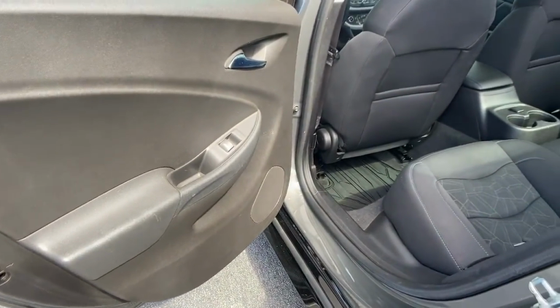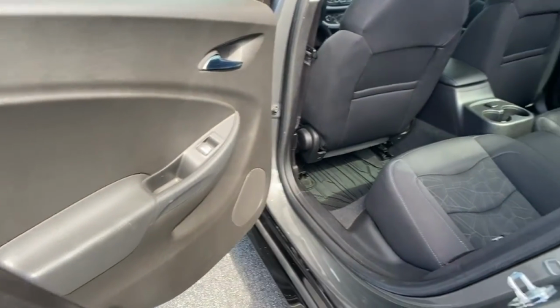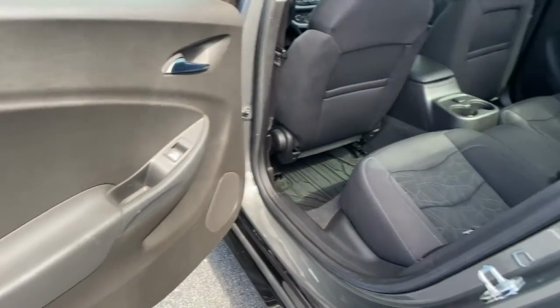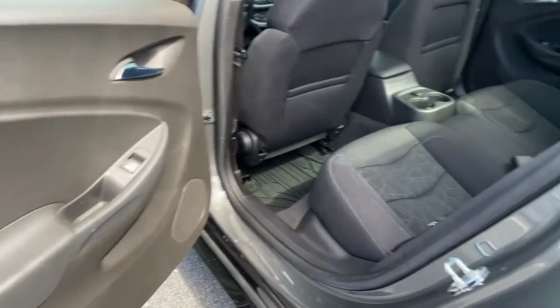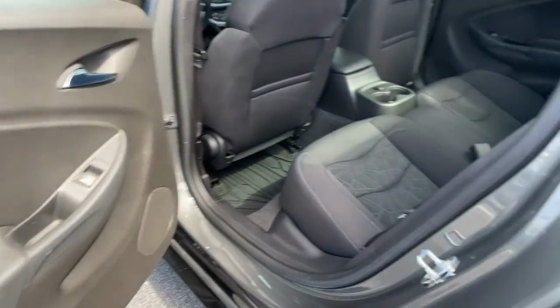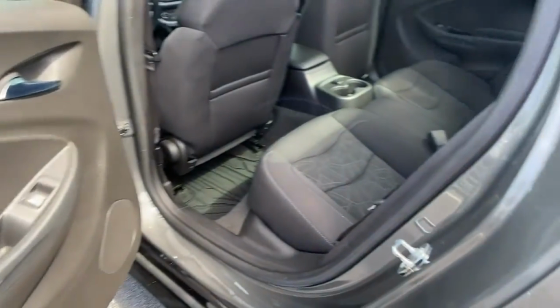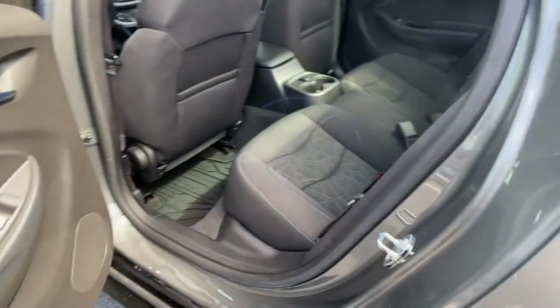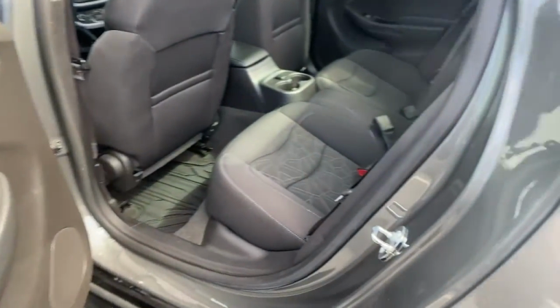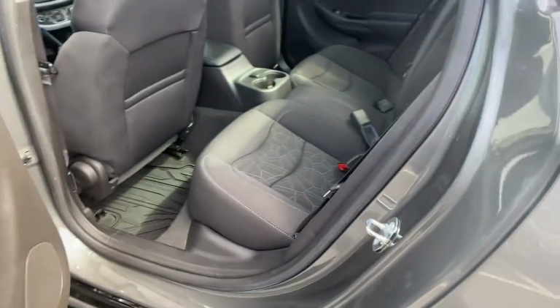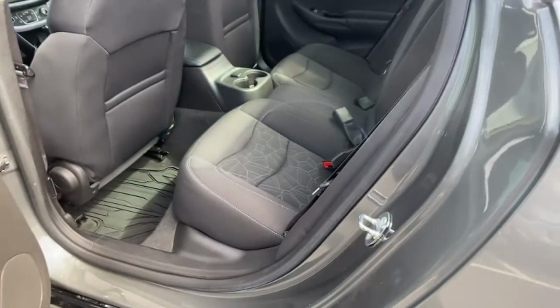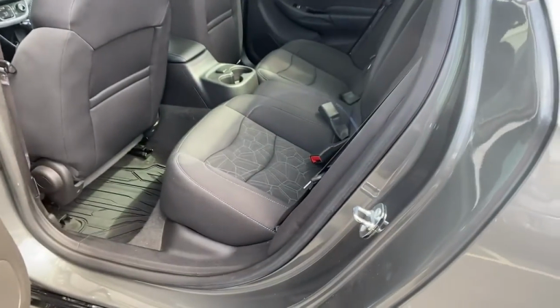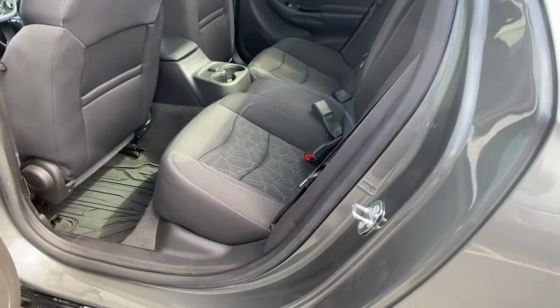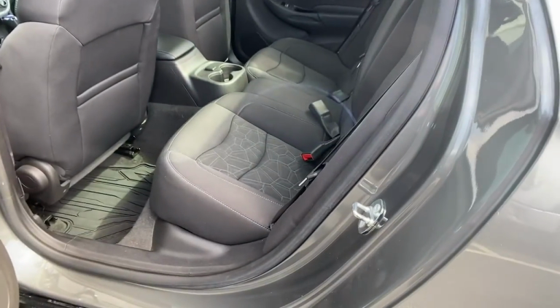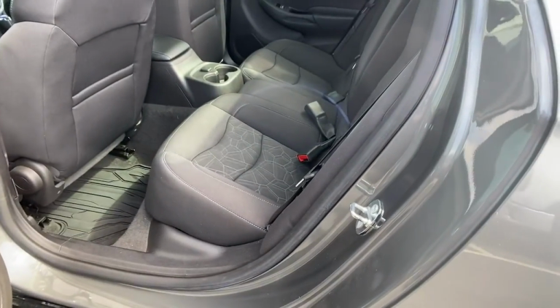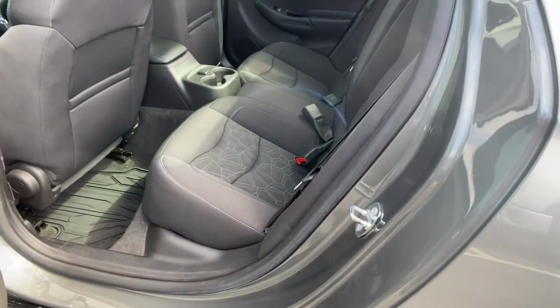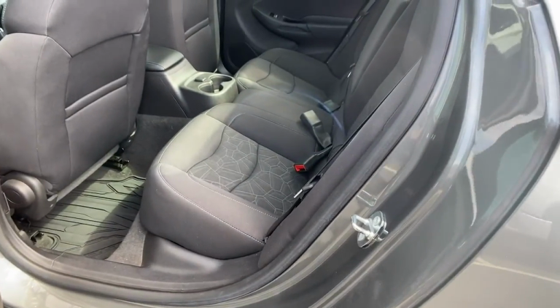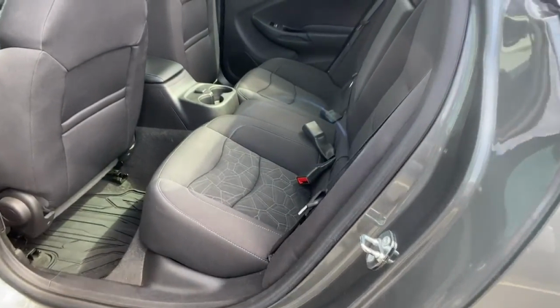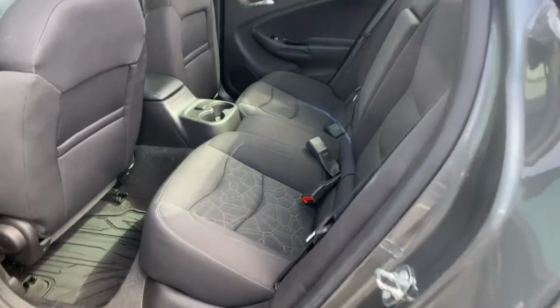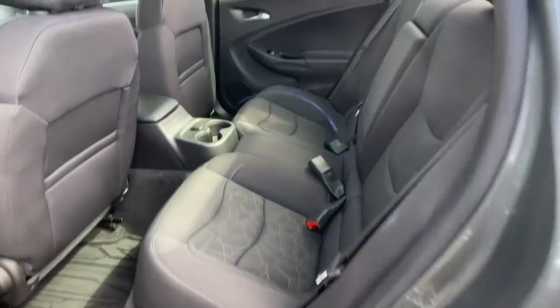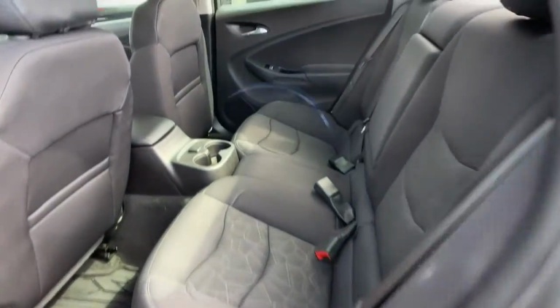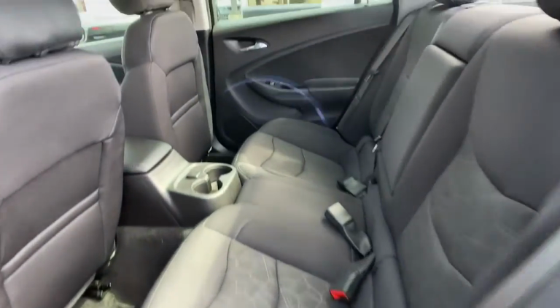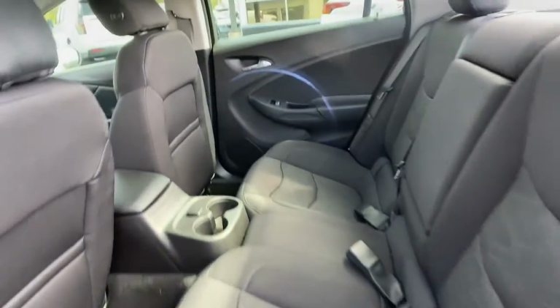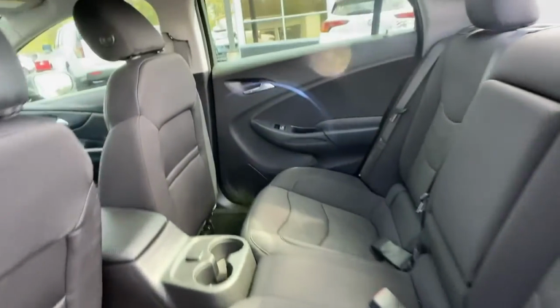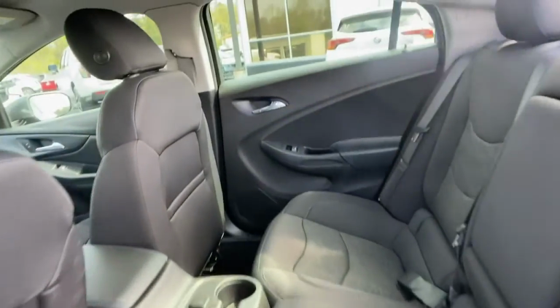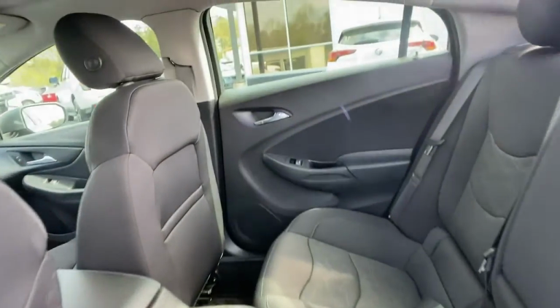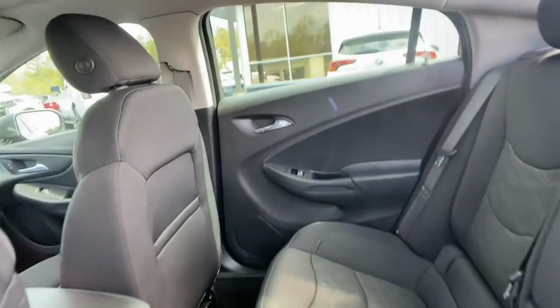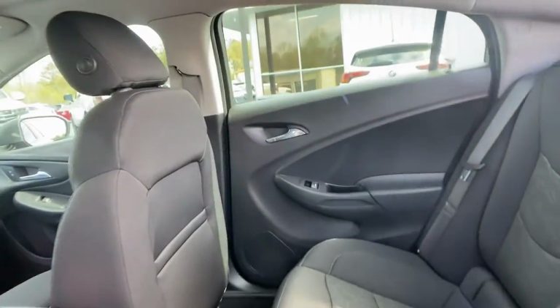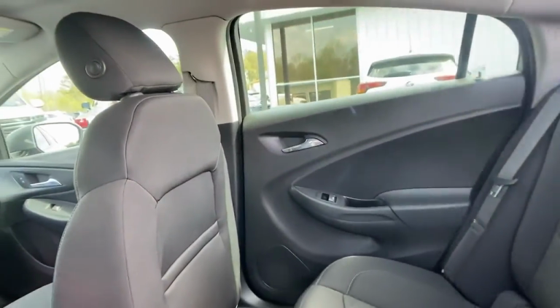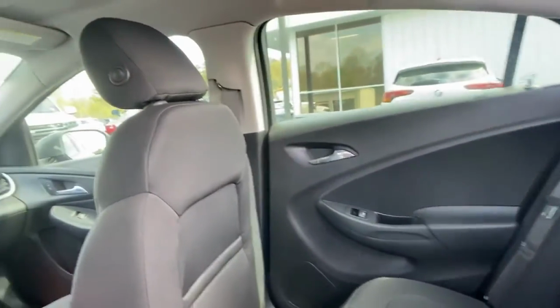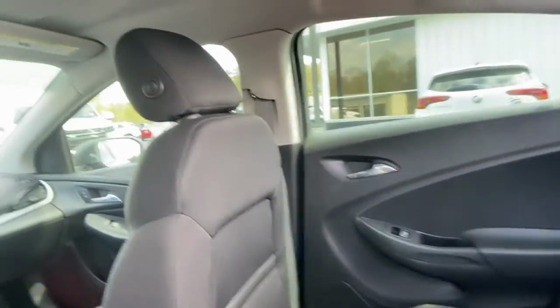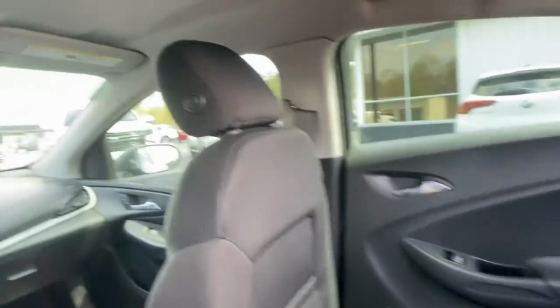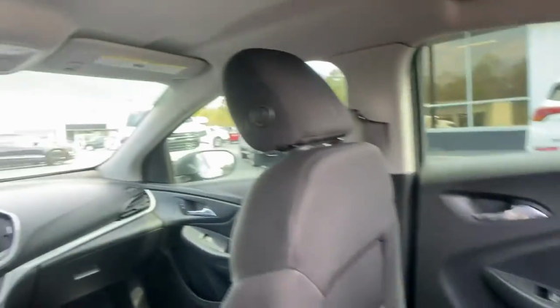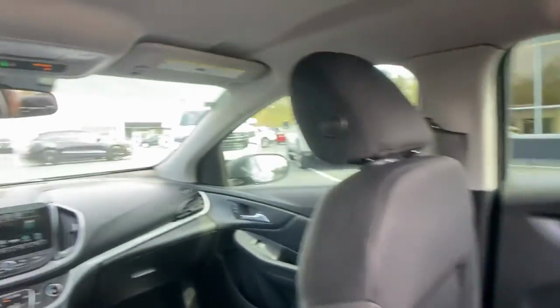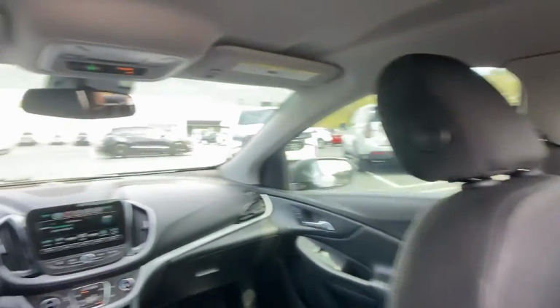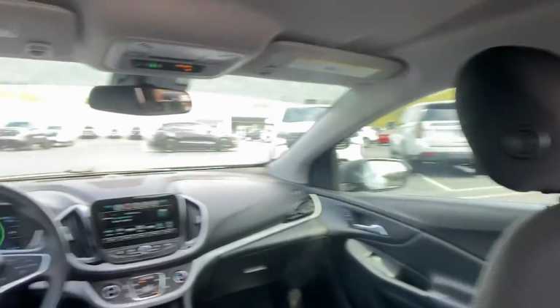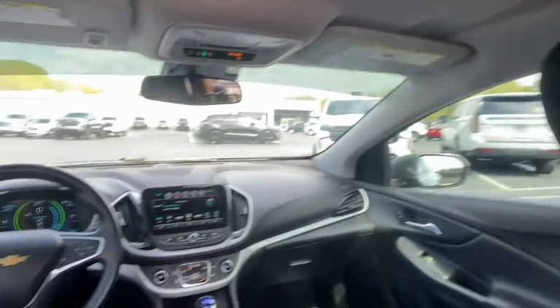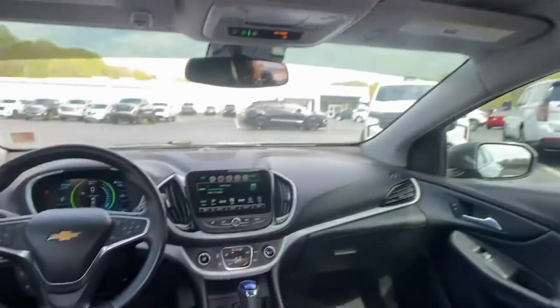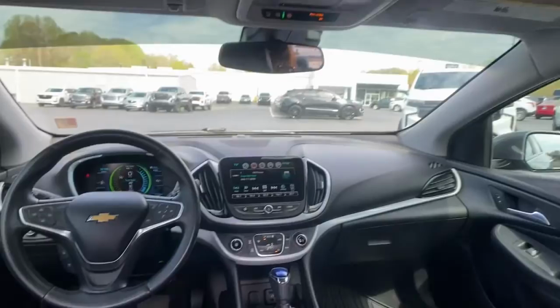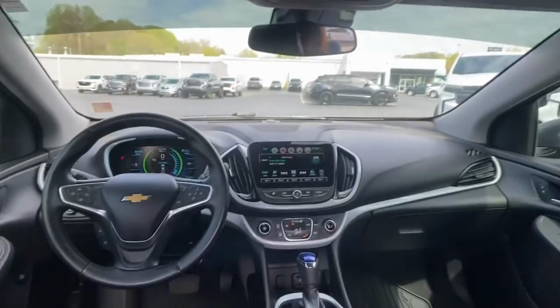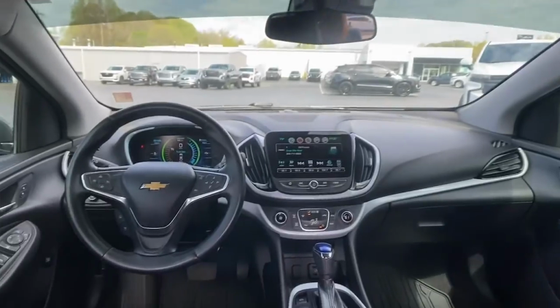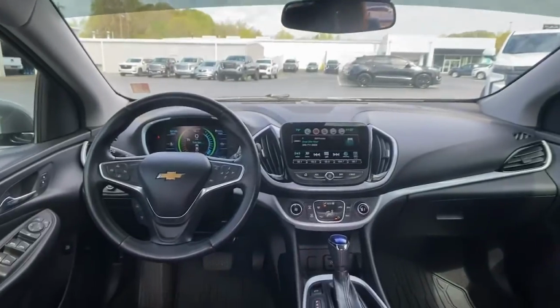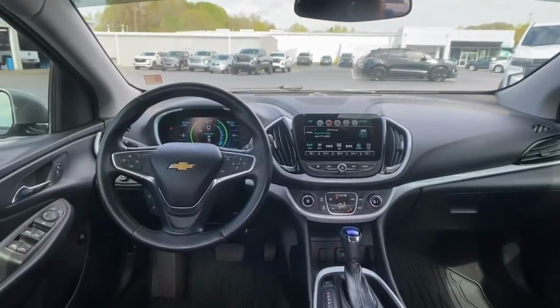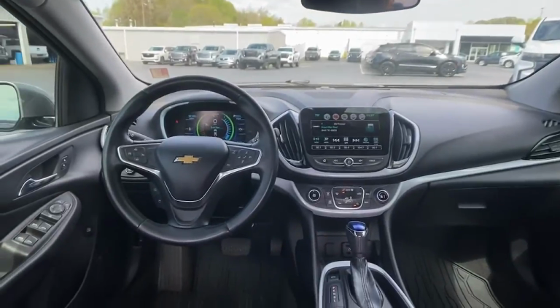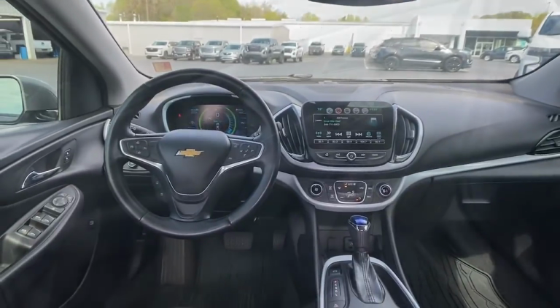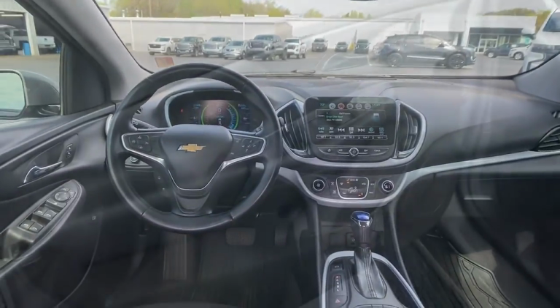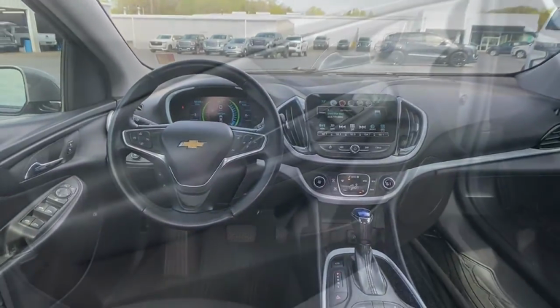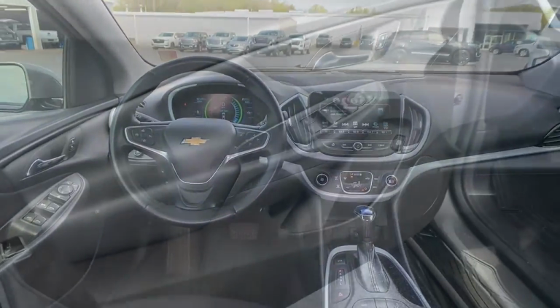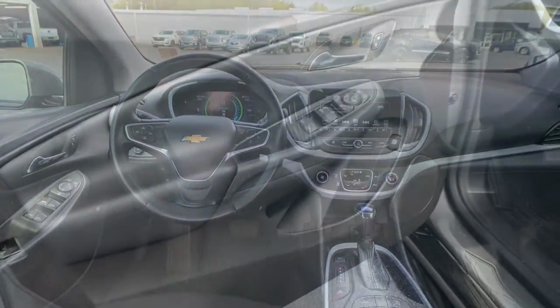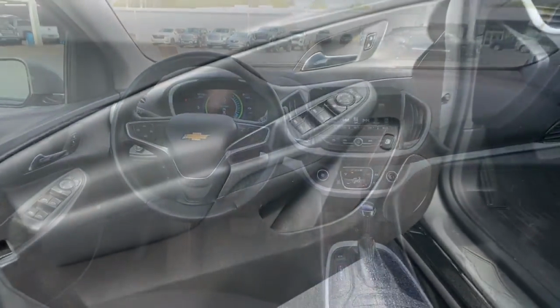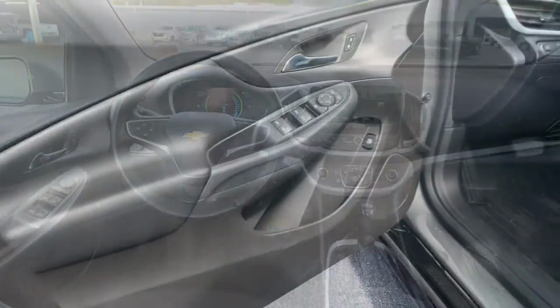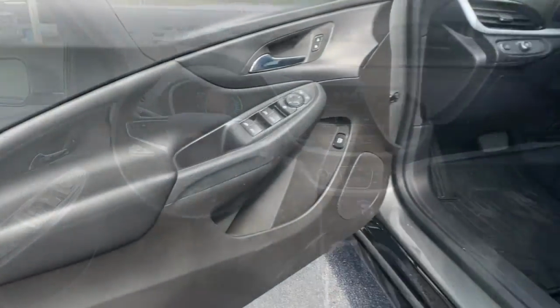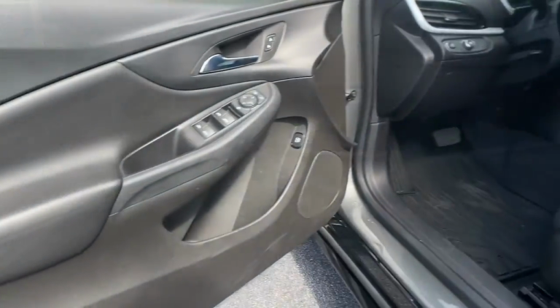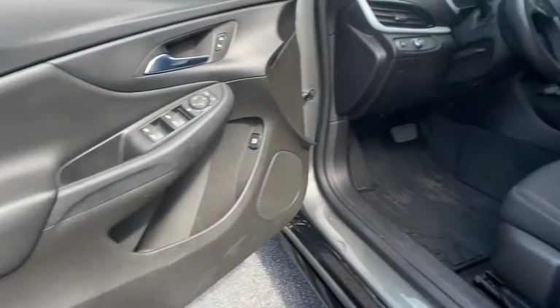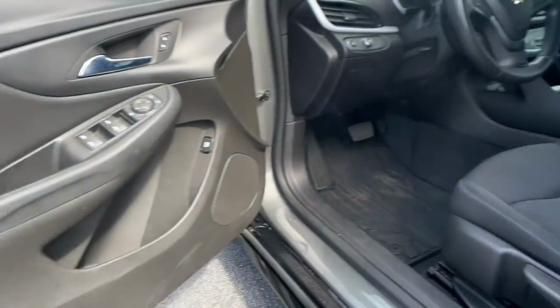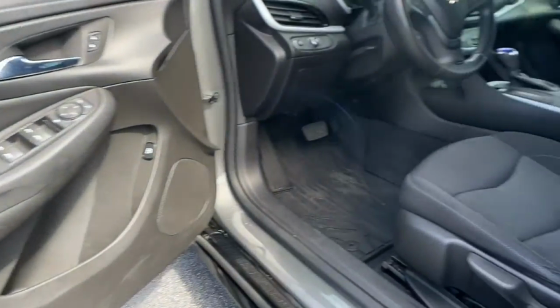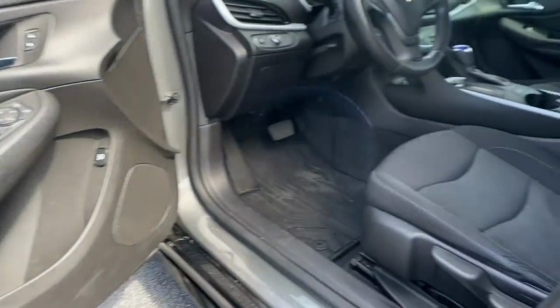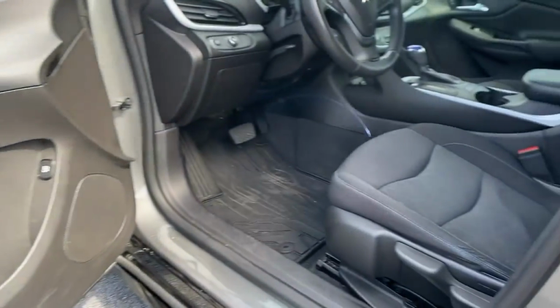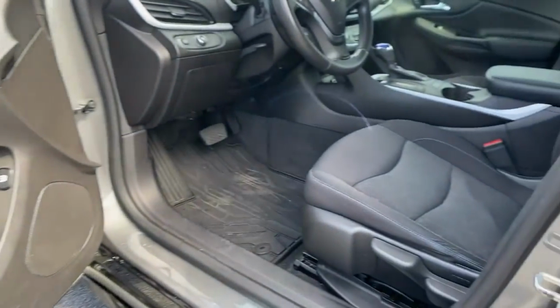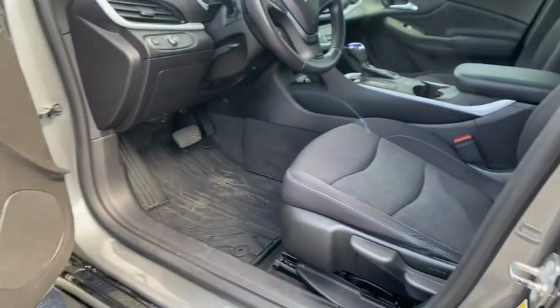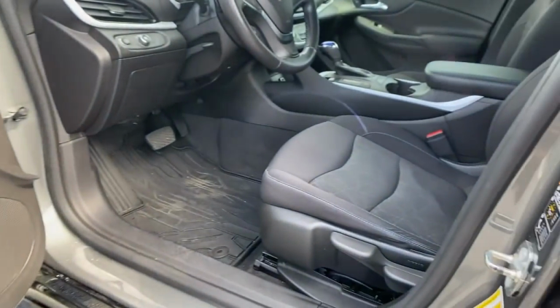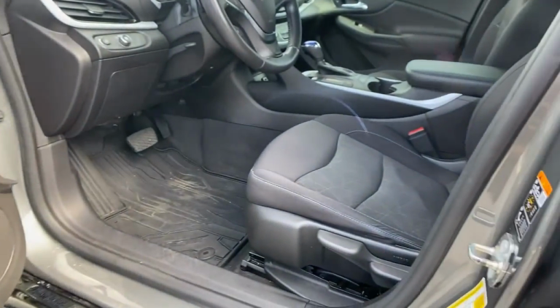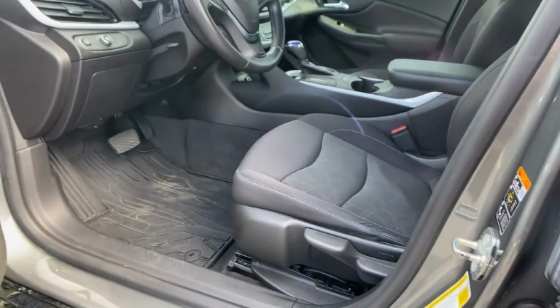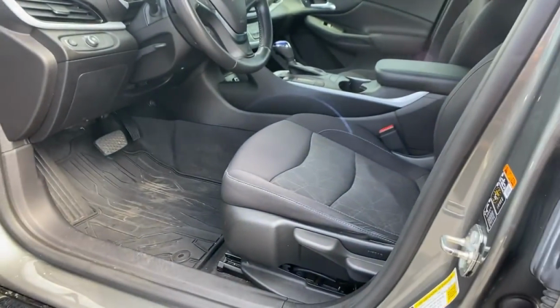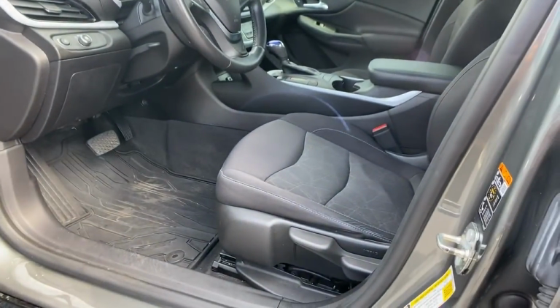The only constant is change. Don't be left behind. Embrace the new age in the Volt. Arrange a test drive.